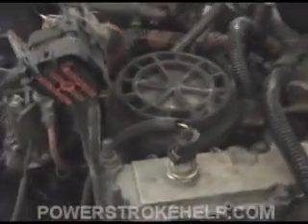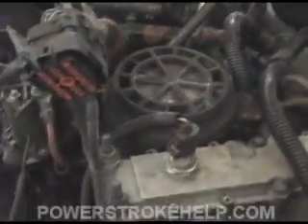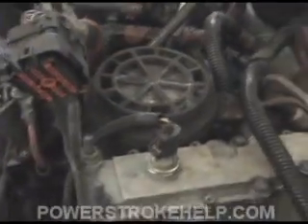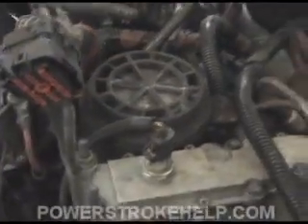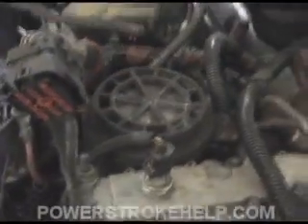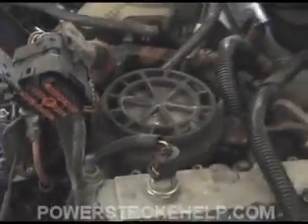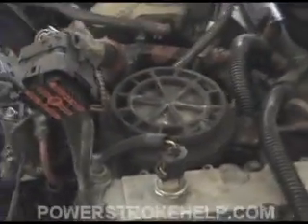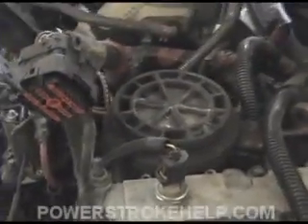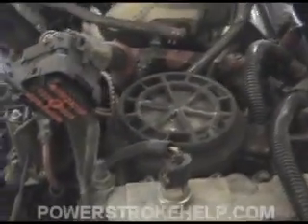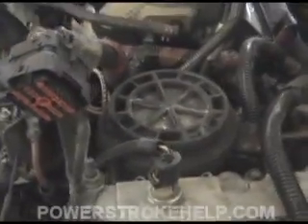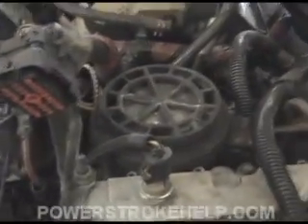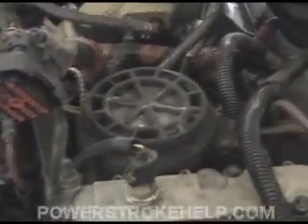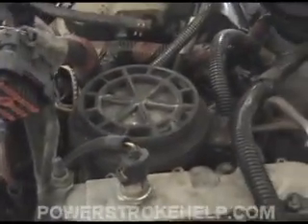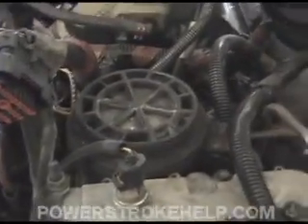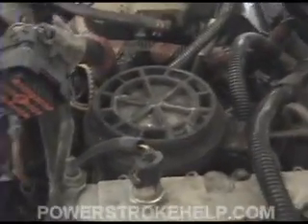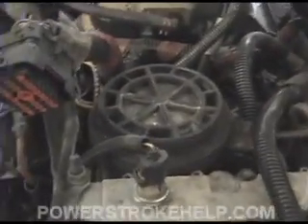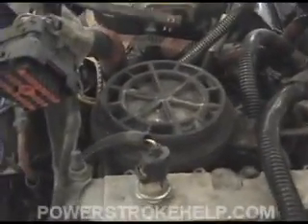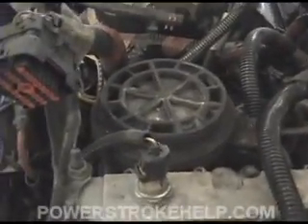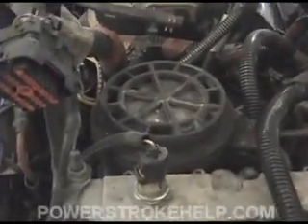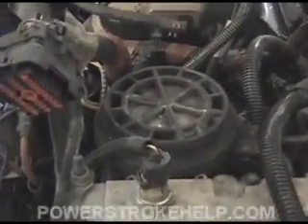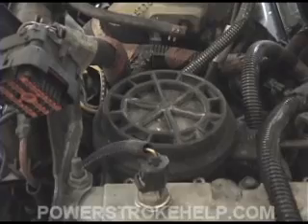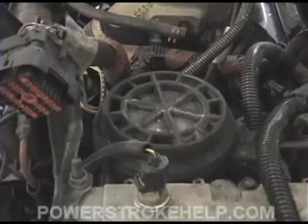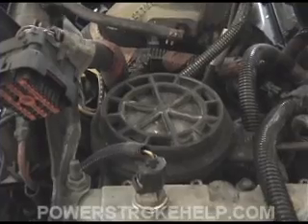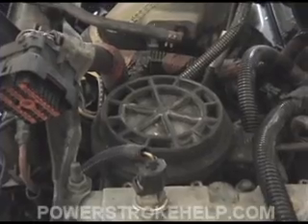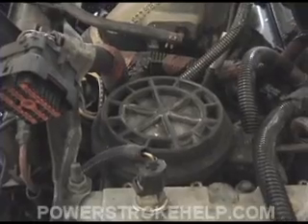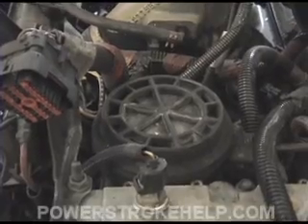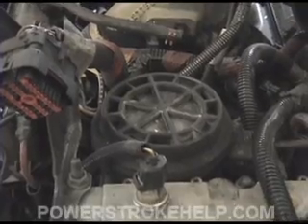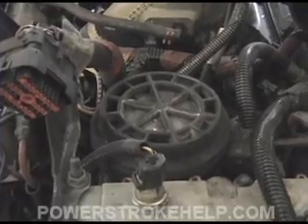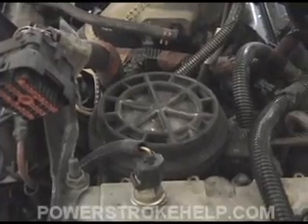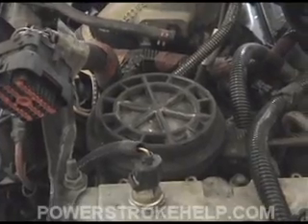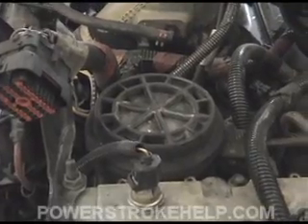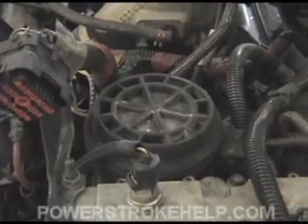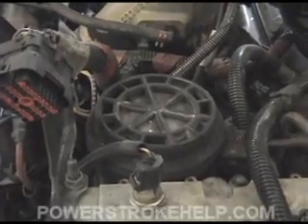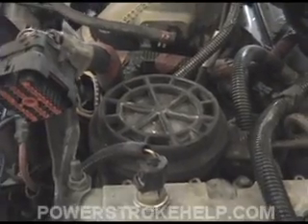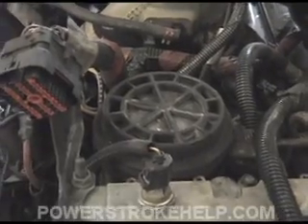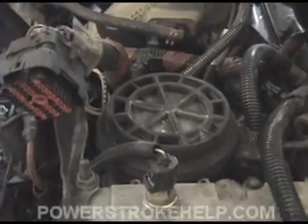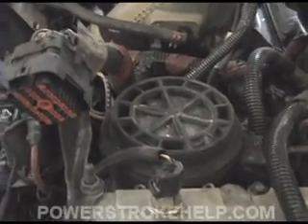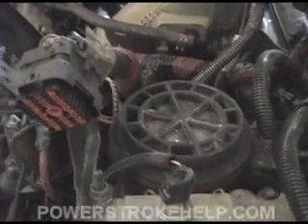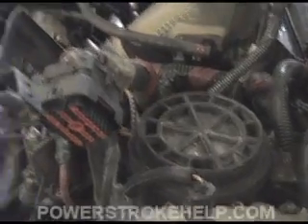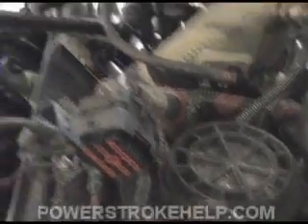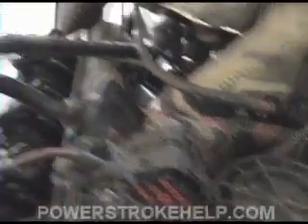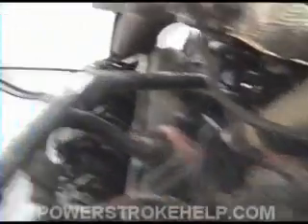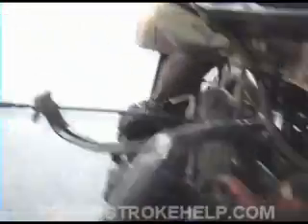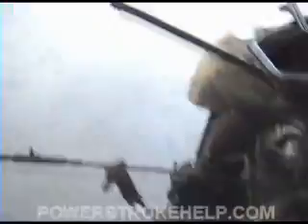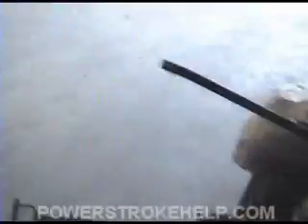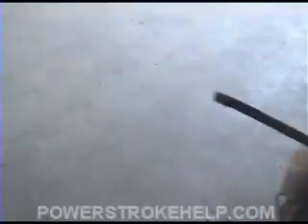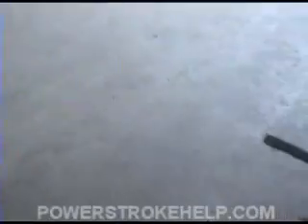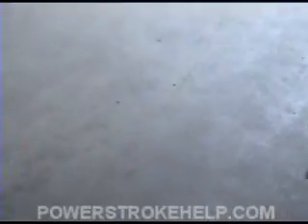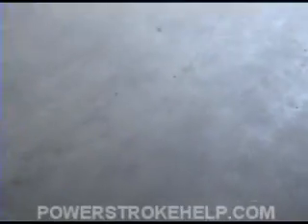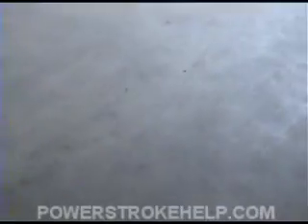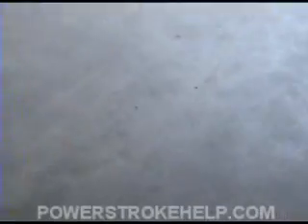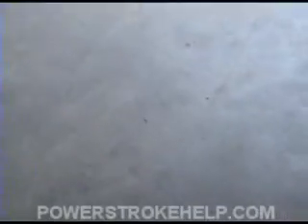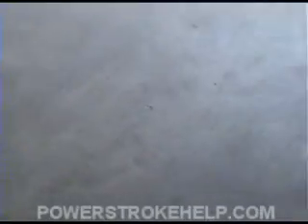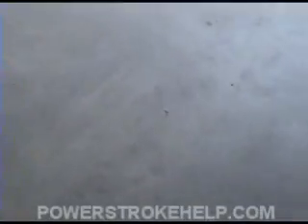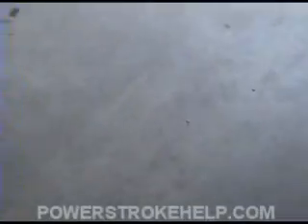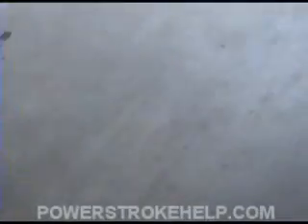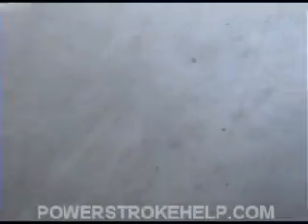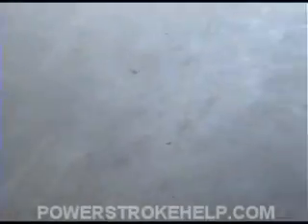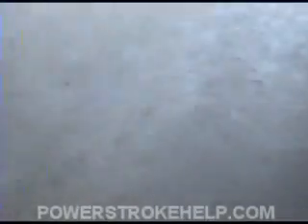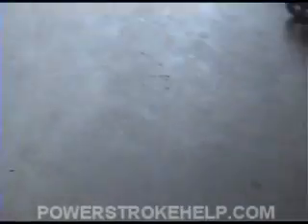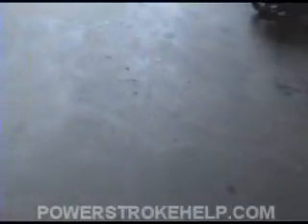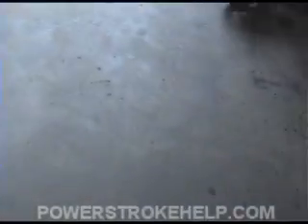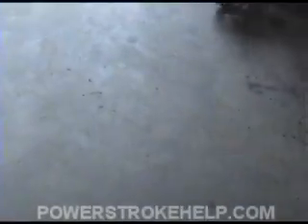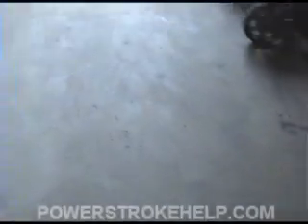Usually there's a lot of water that accumulates in the bottom here and a lot of dirt. Let me show you one that's been neglected and show you what it looks like.